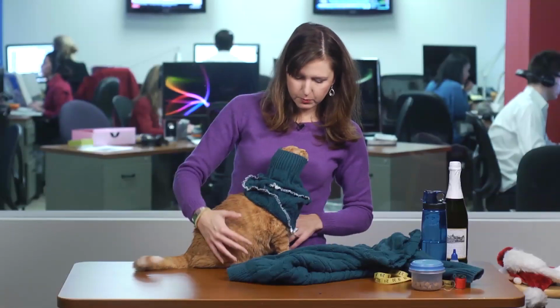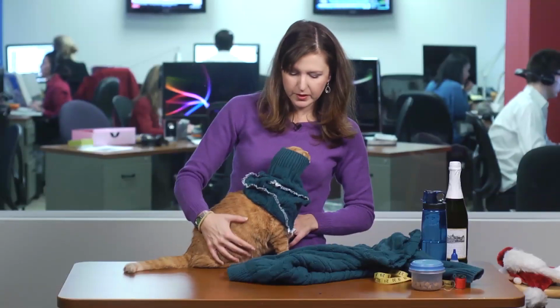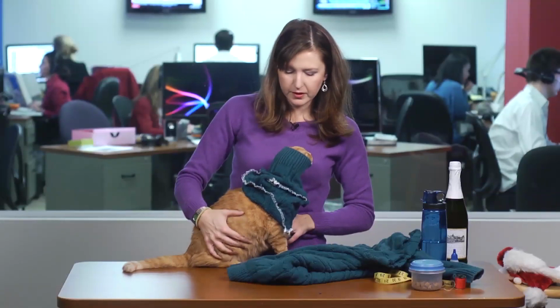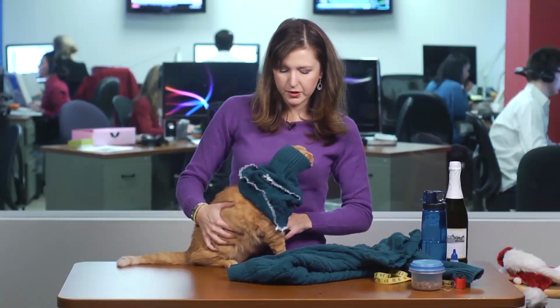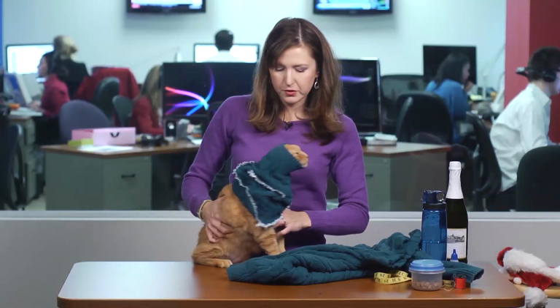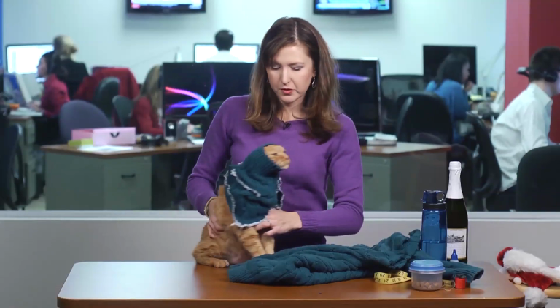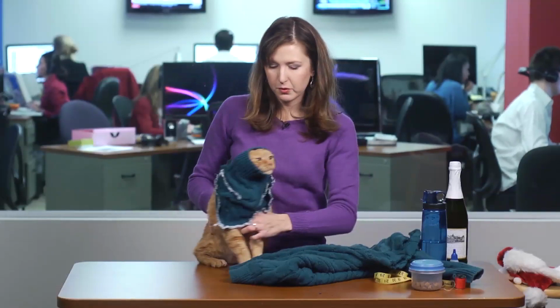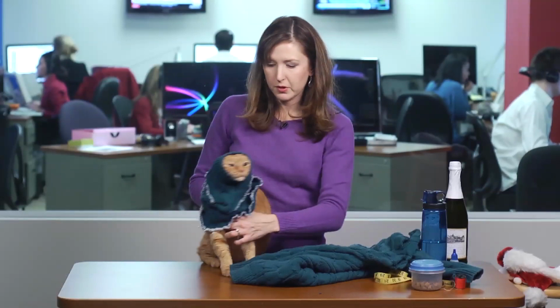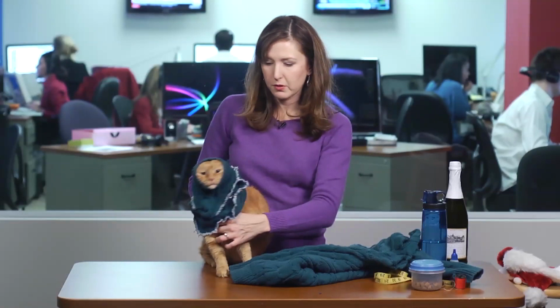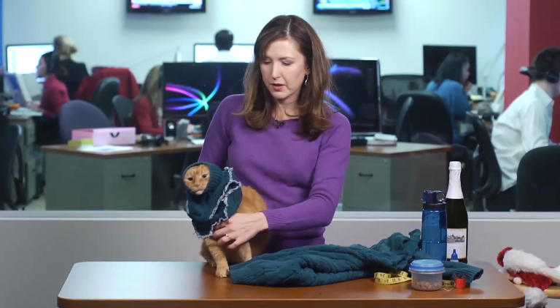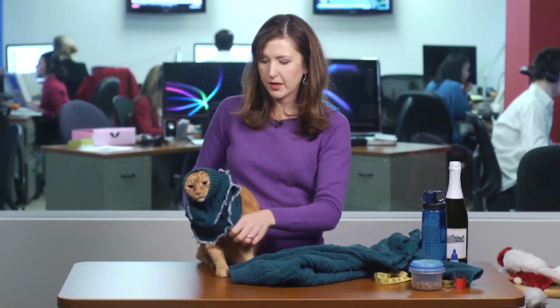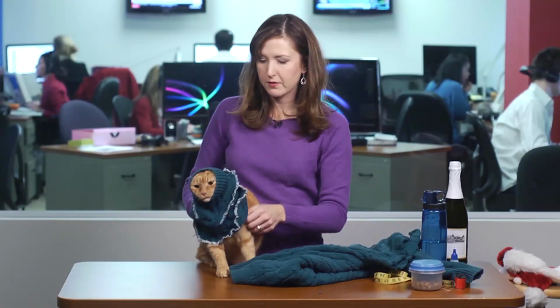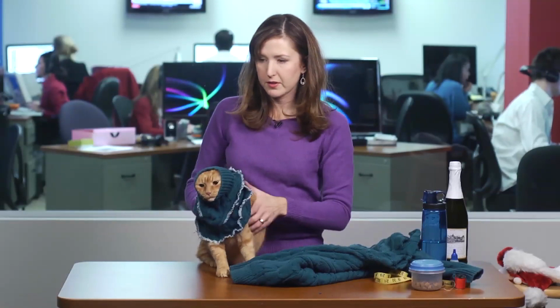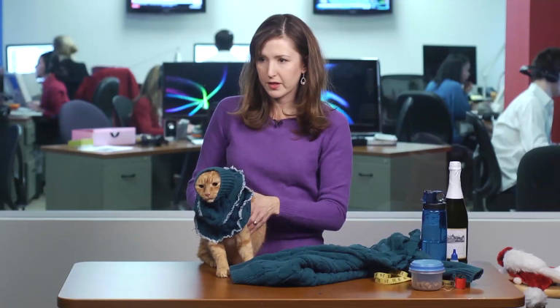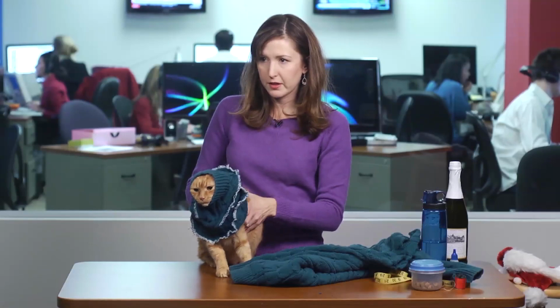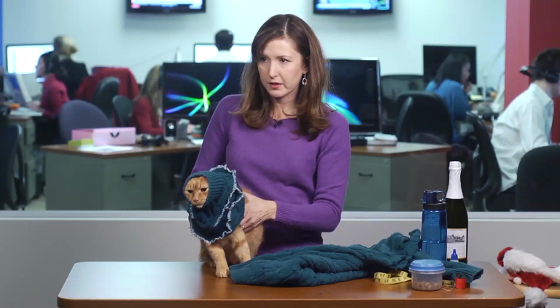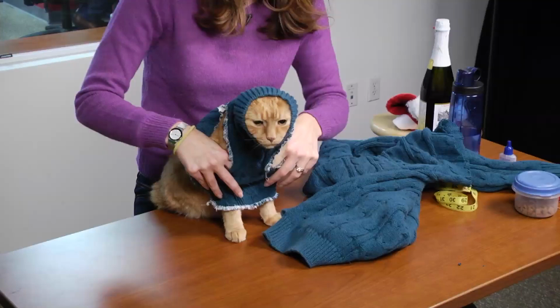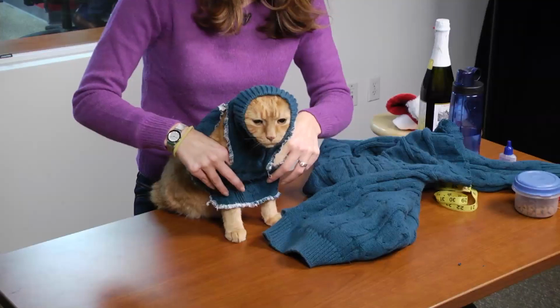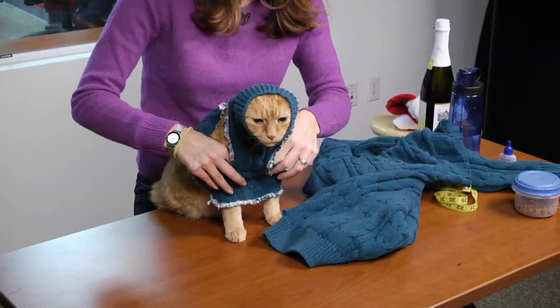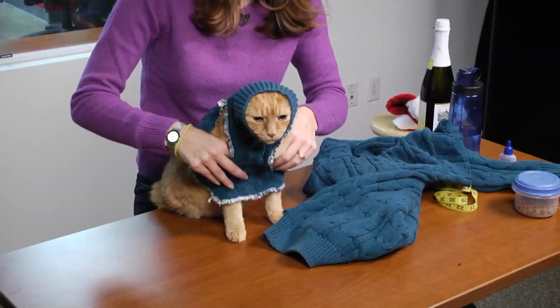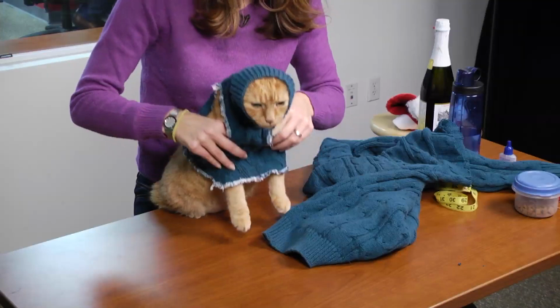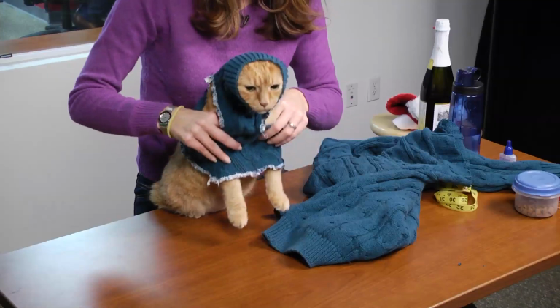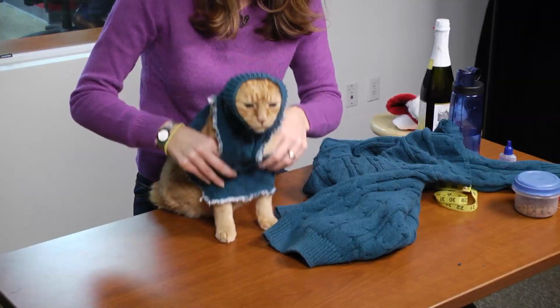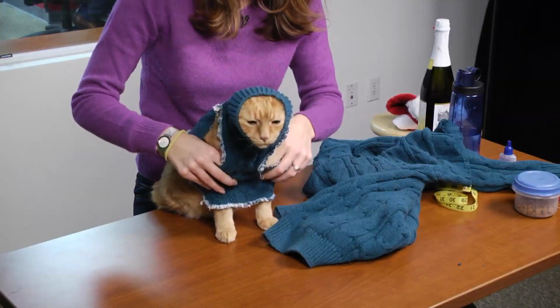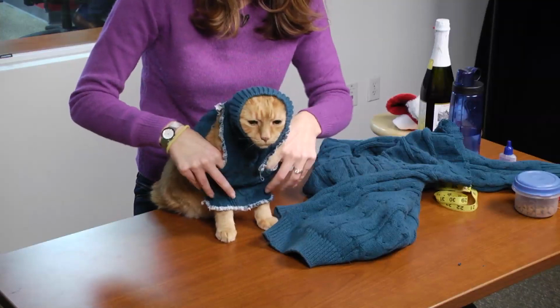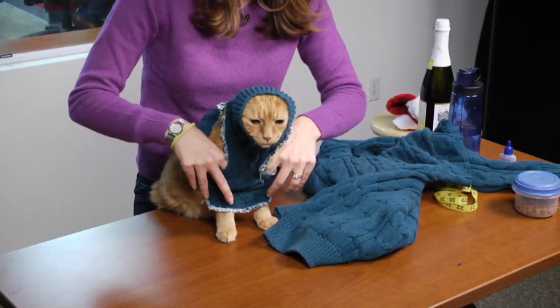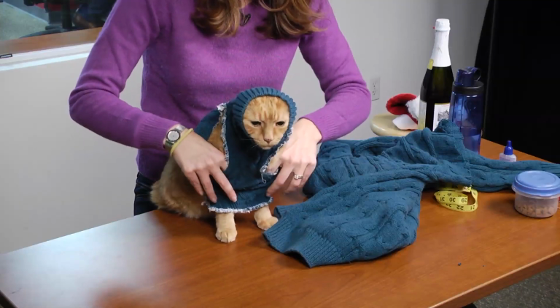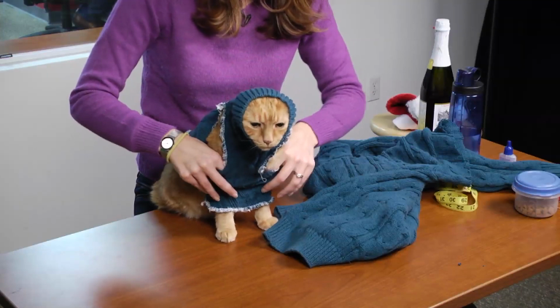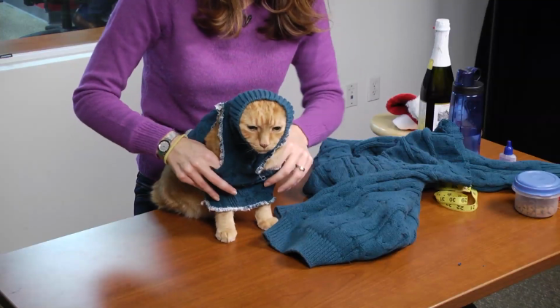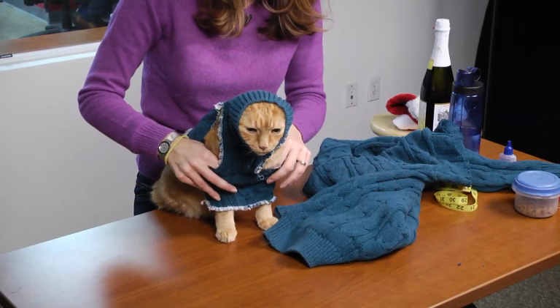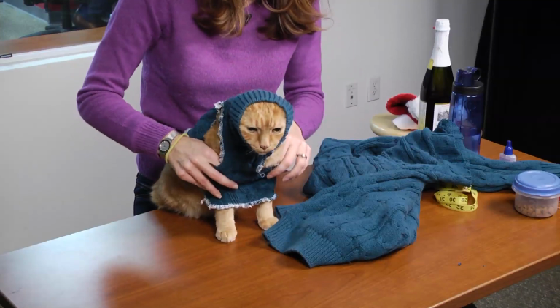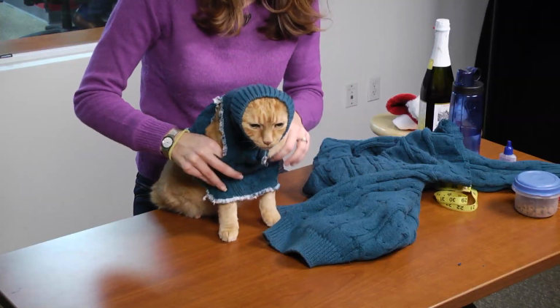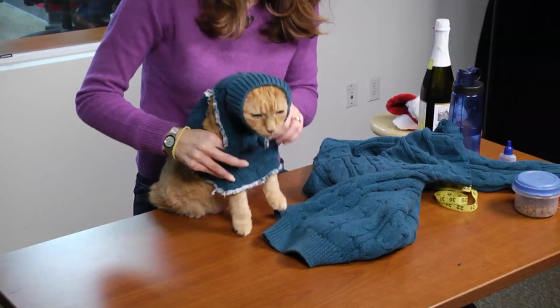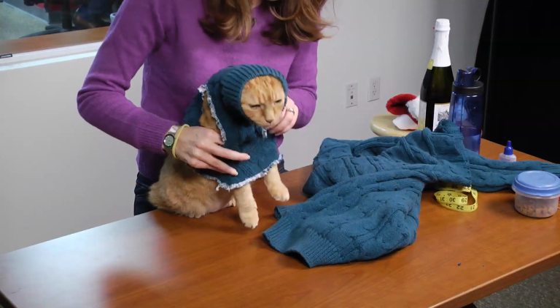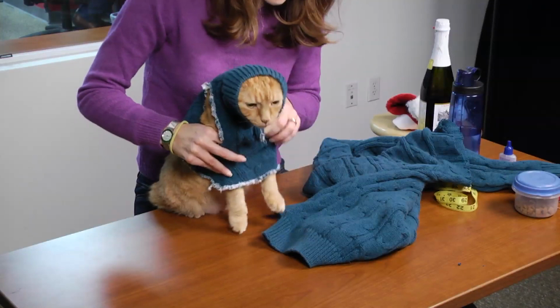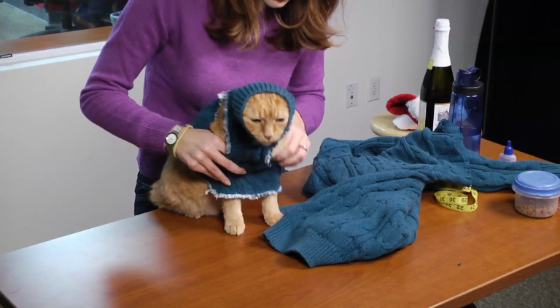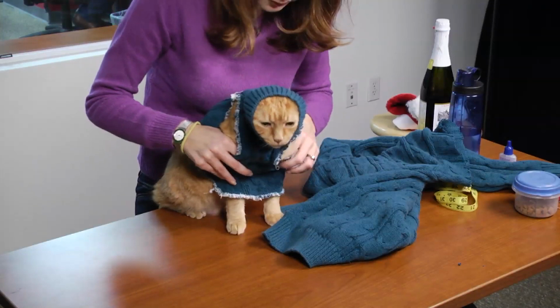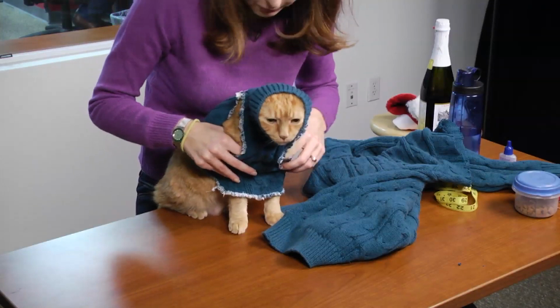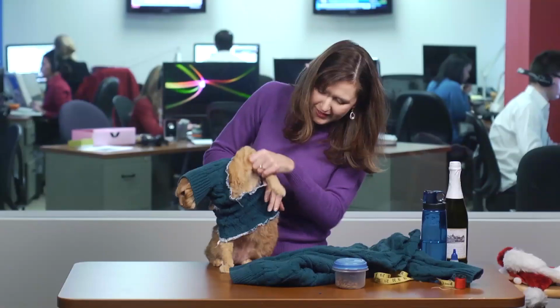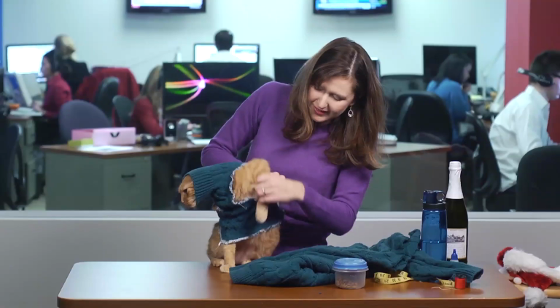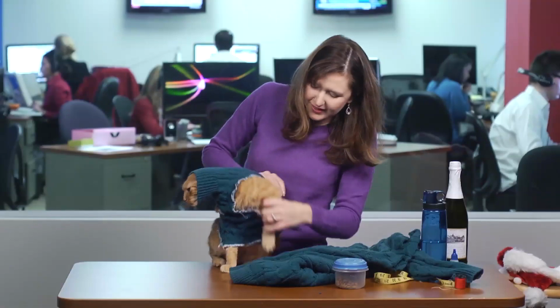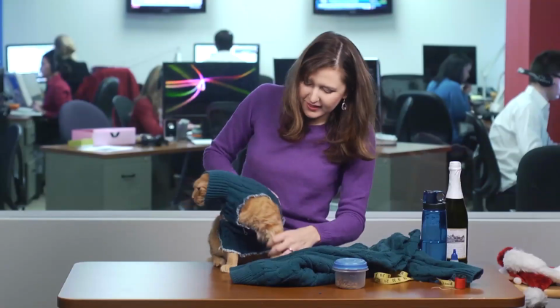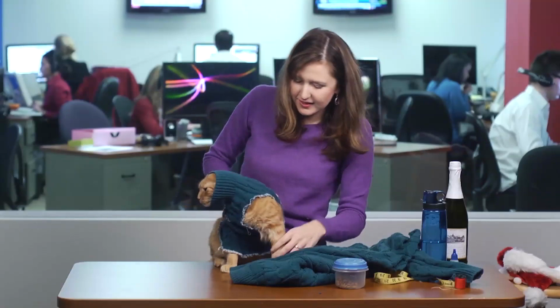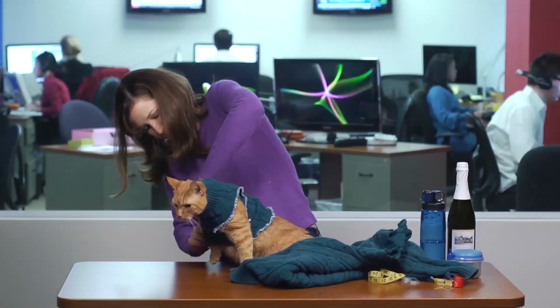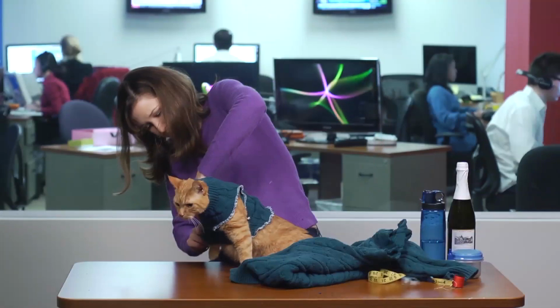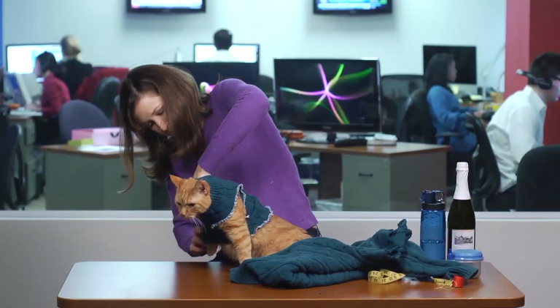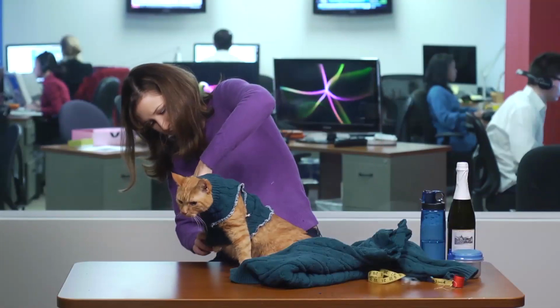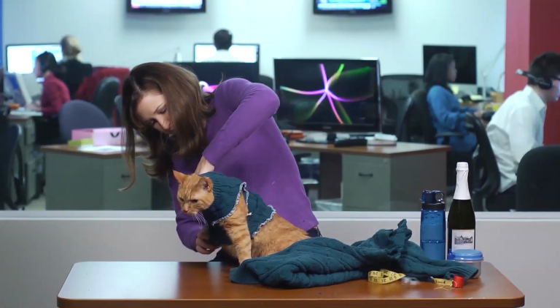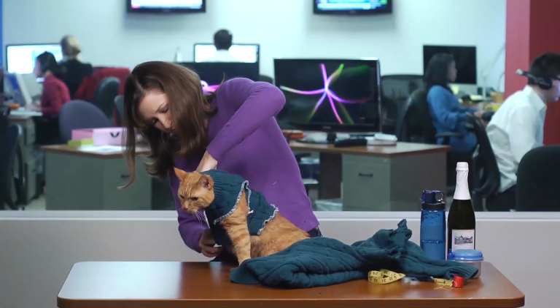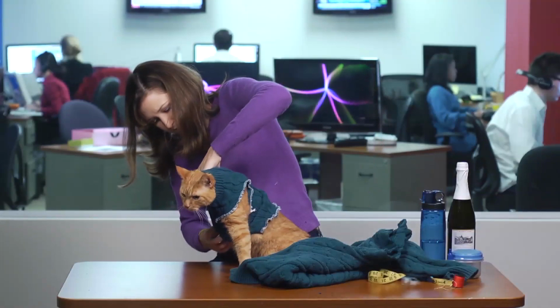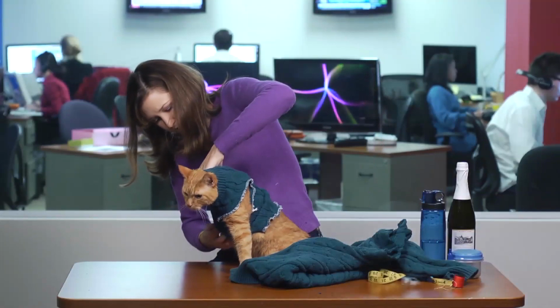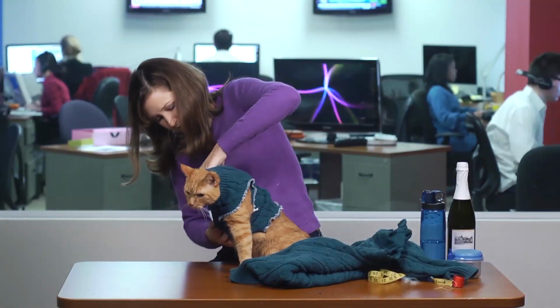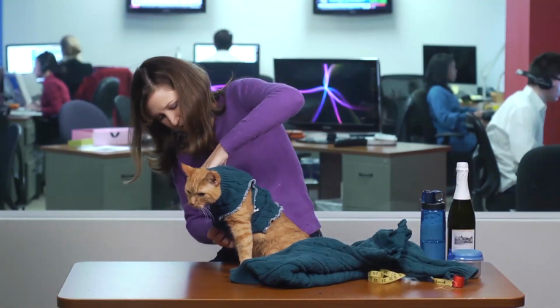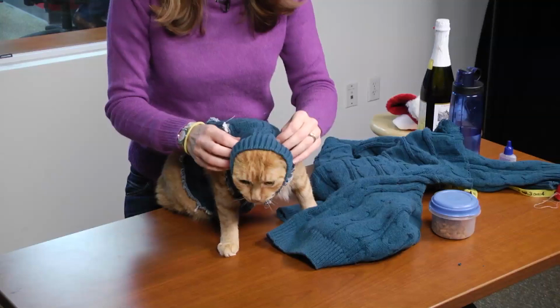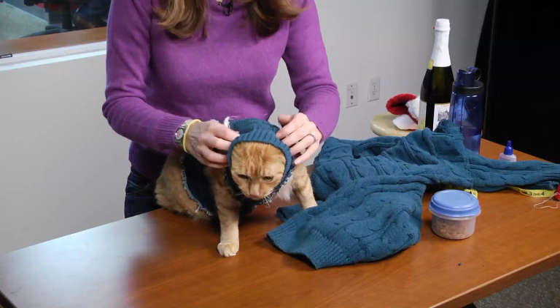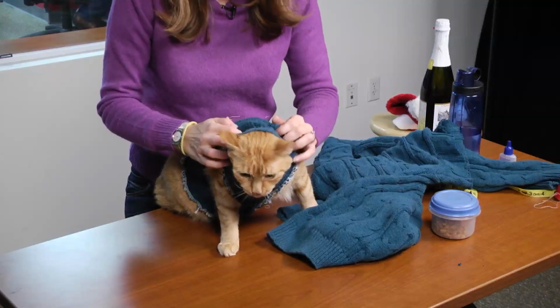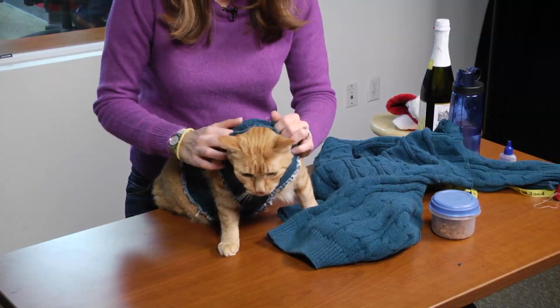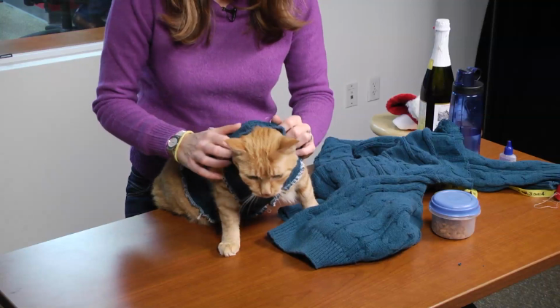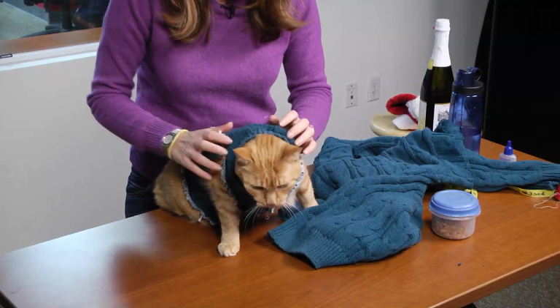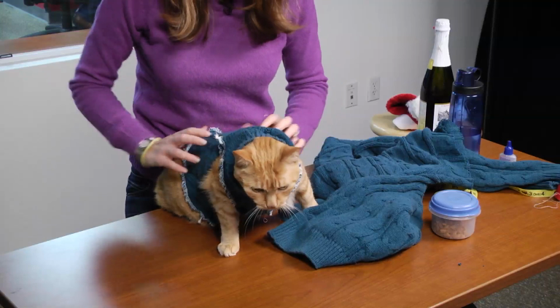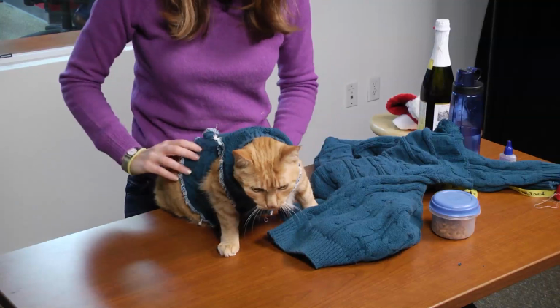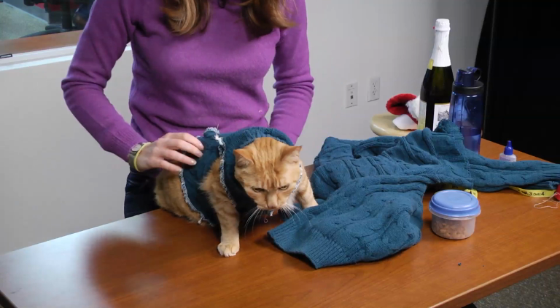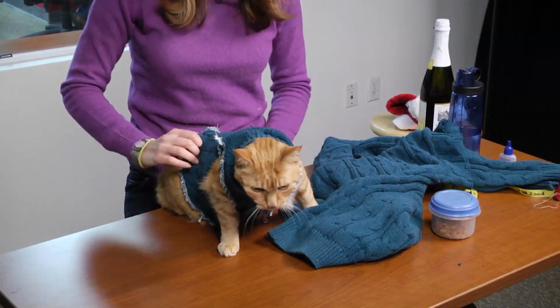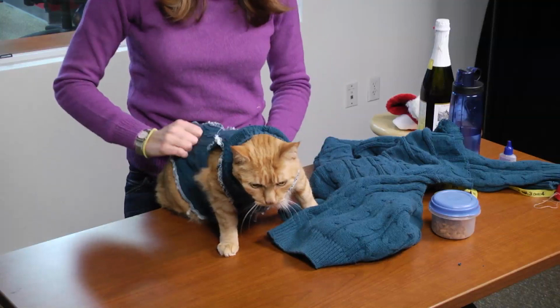Oh my gosh, you're so cute, I can't even take it. One arm, then the other. Here we go — one, then the other — and we did it!